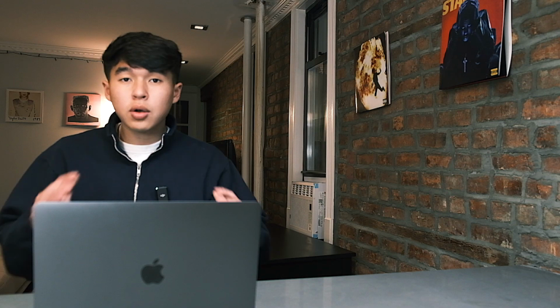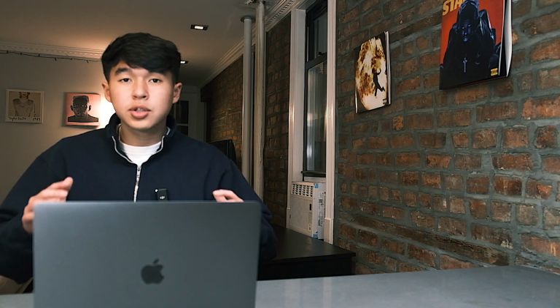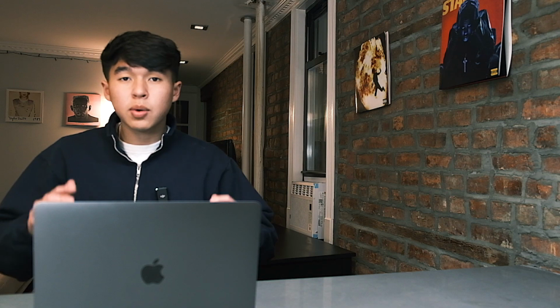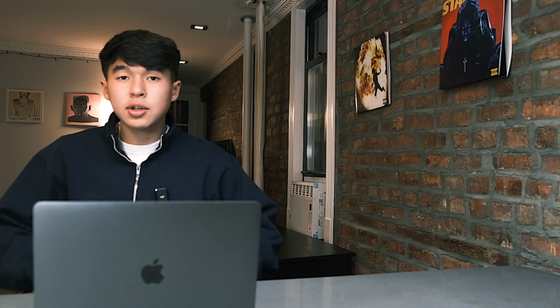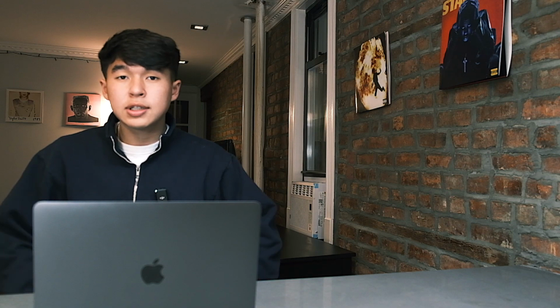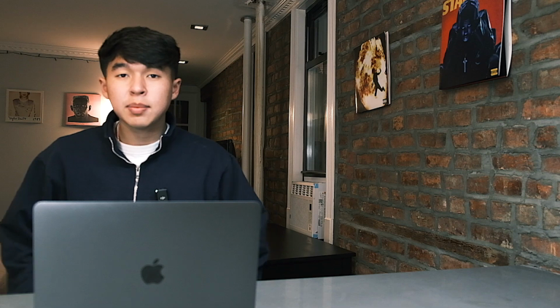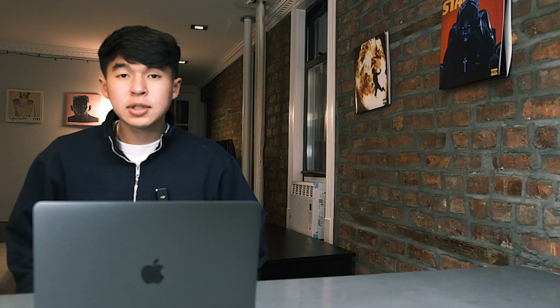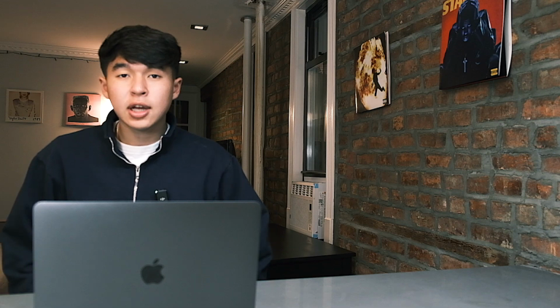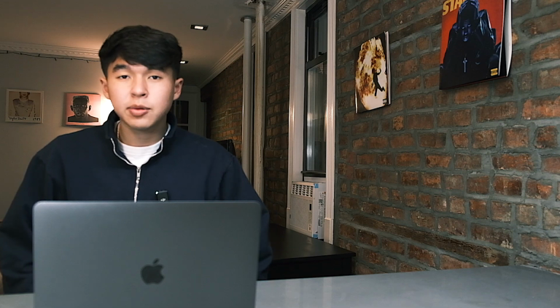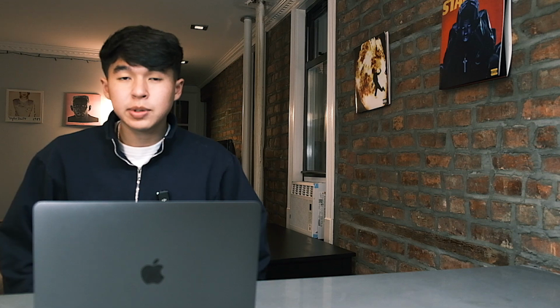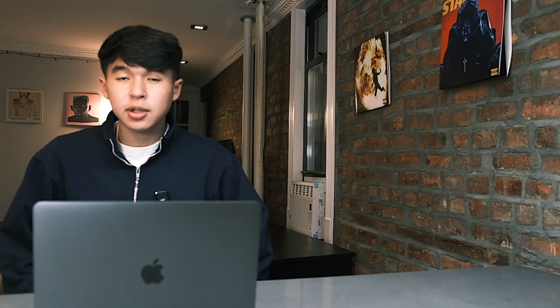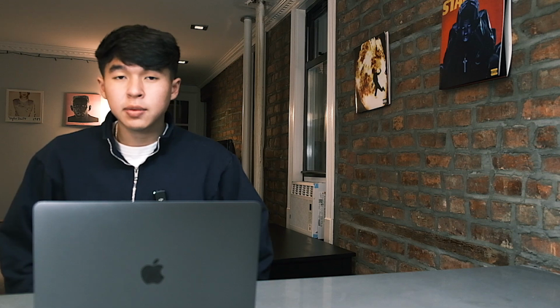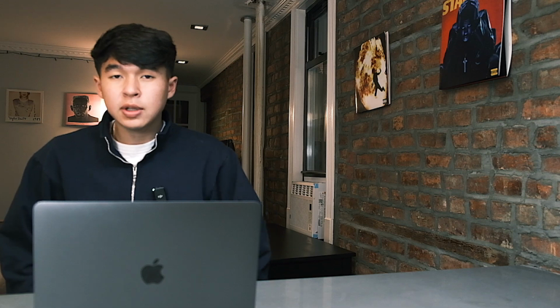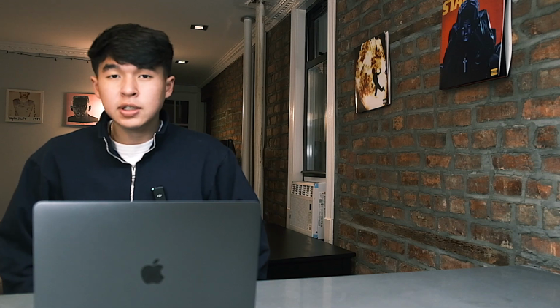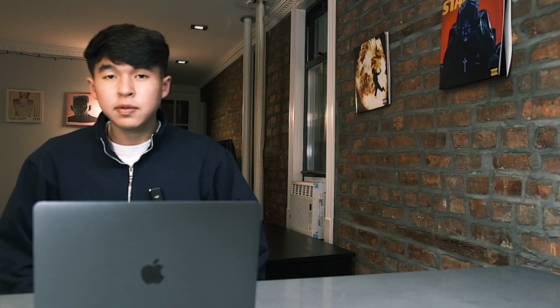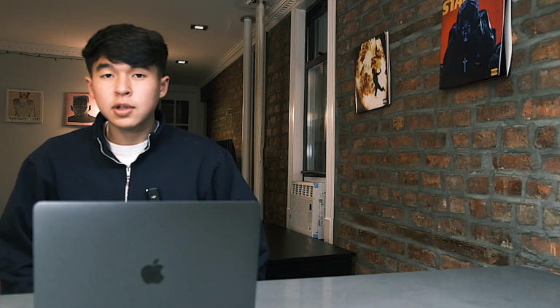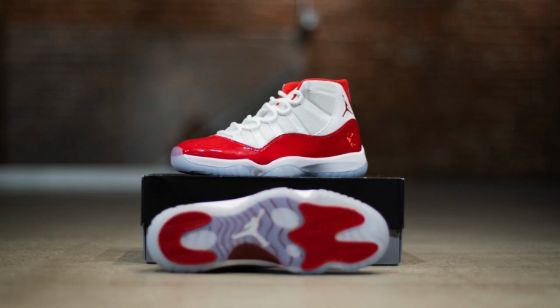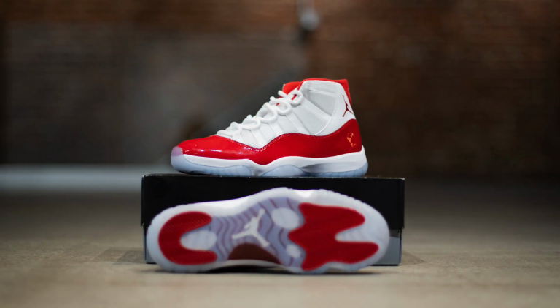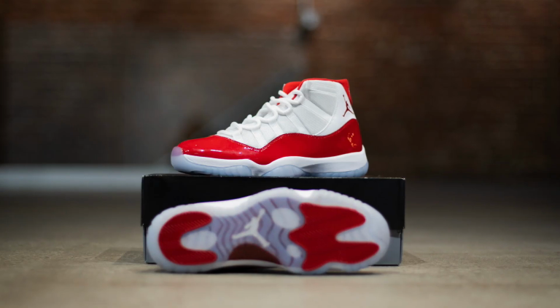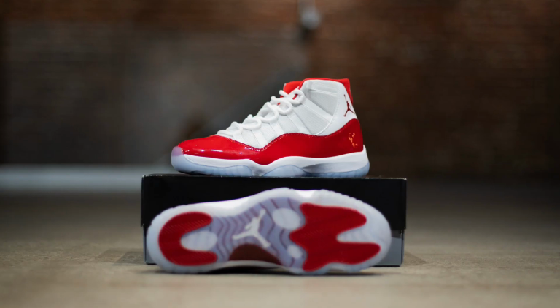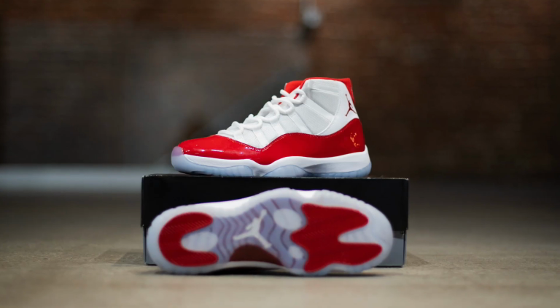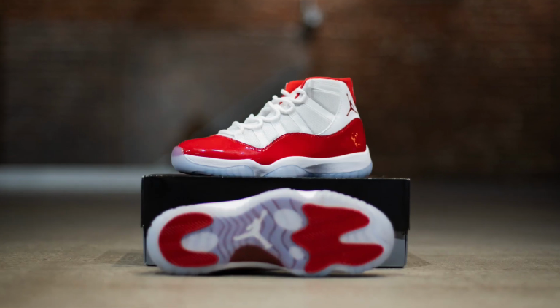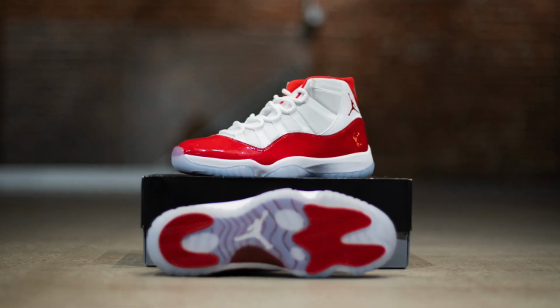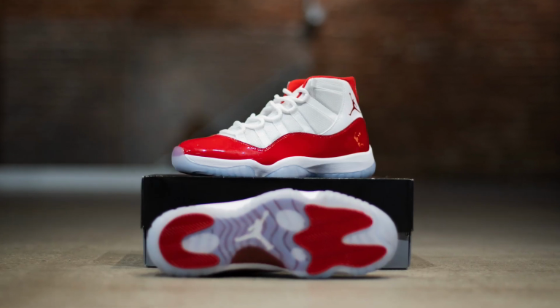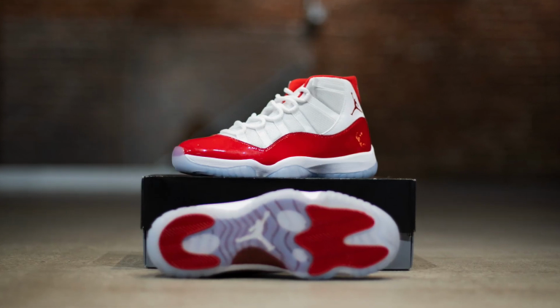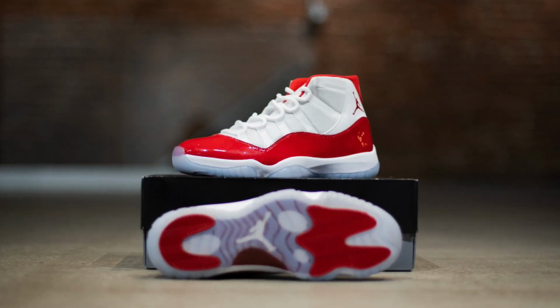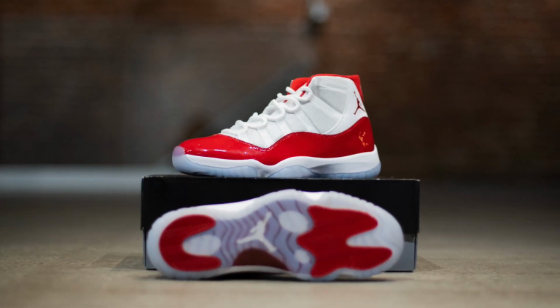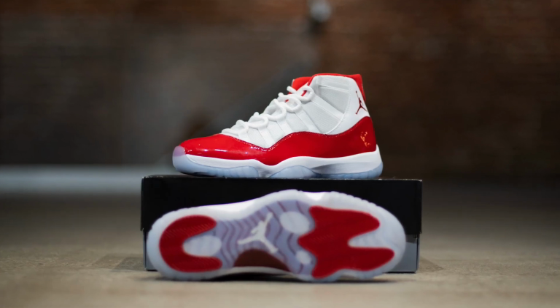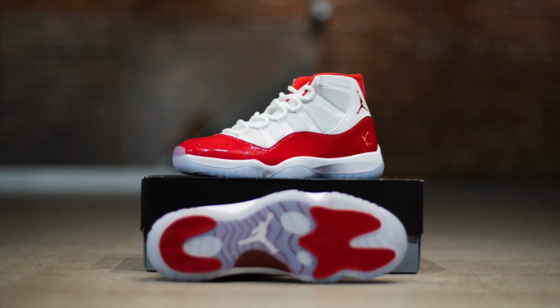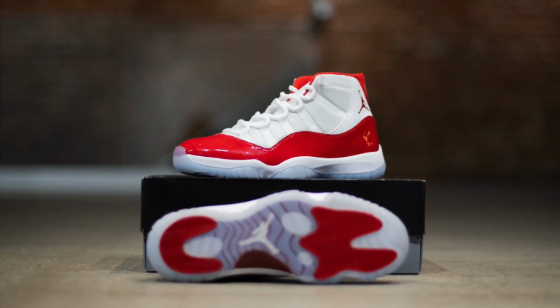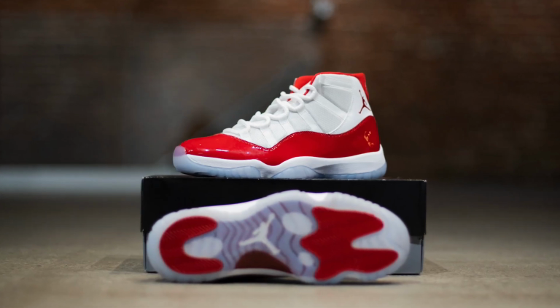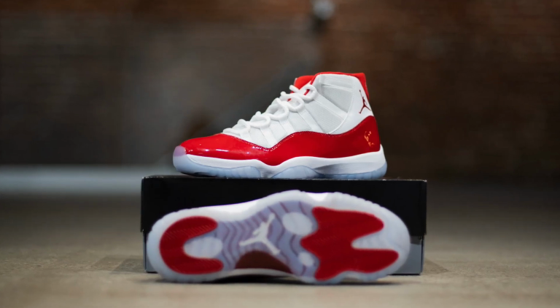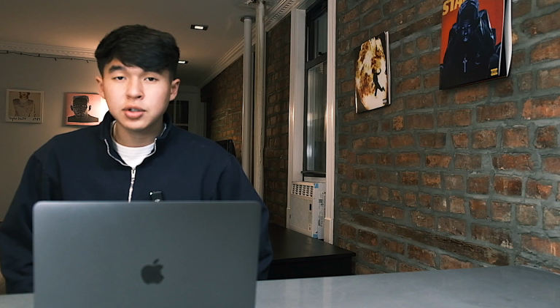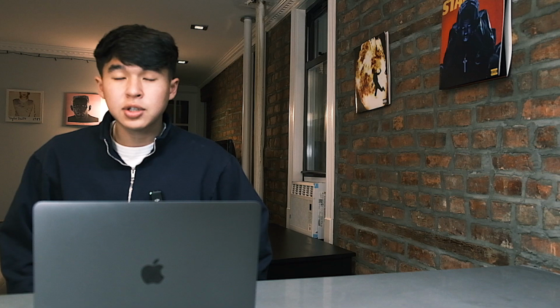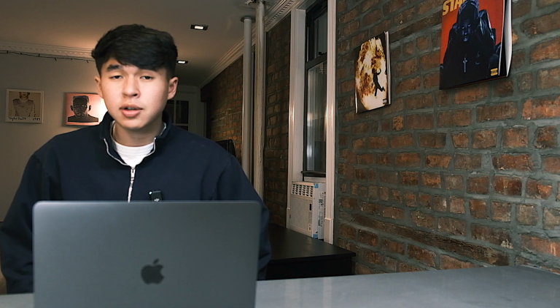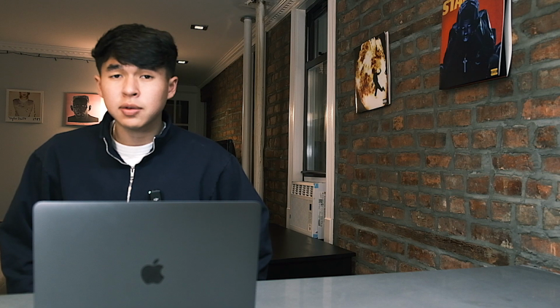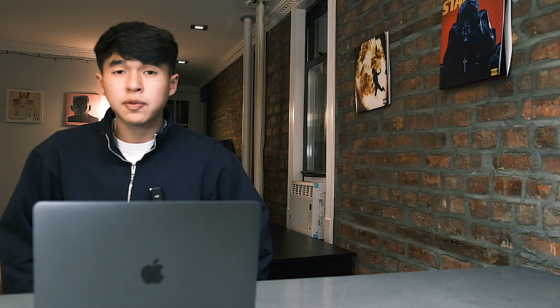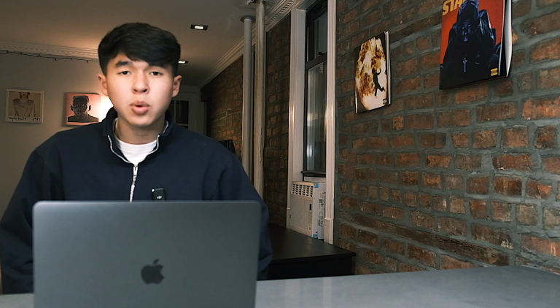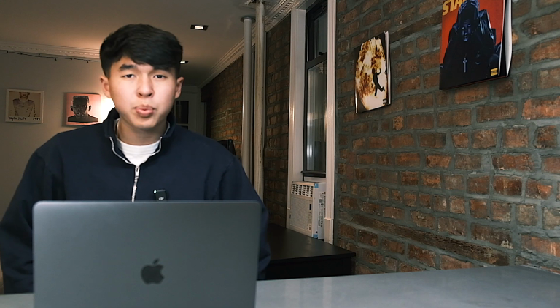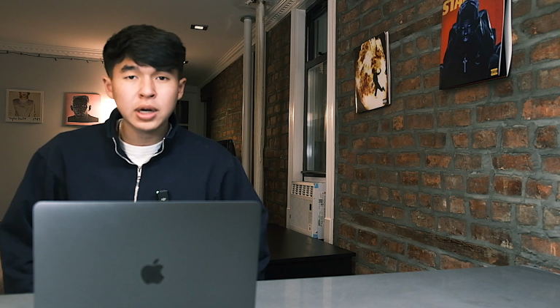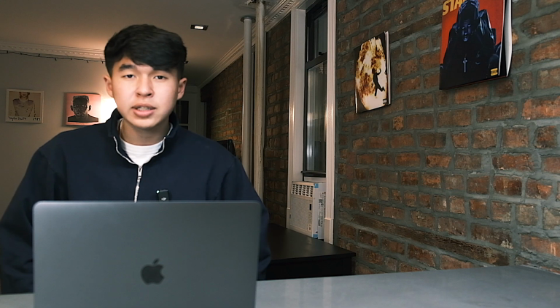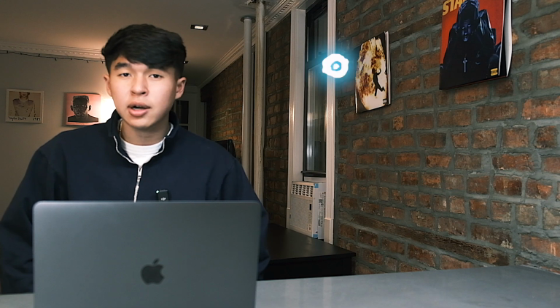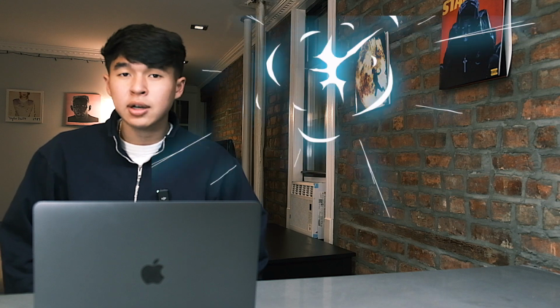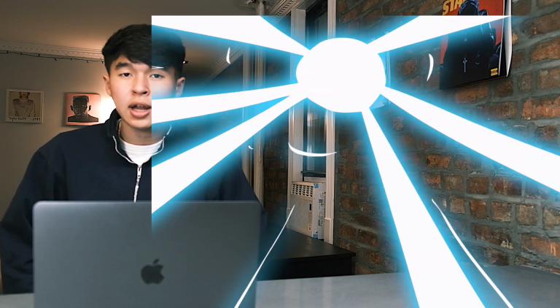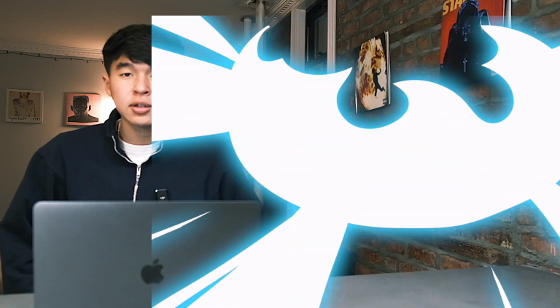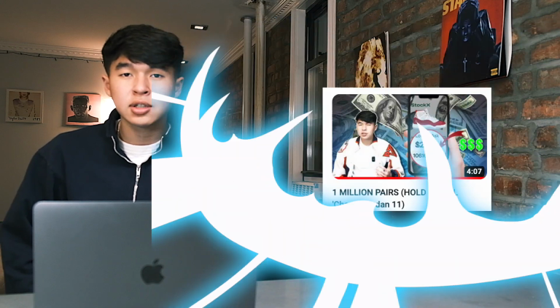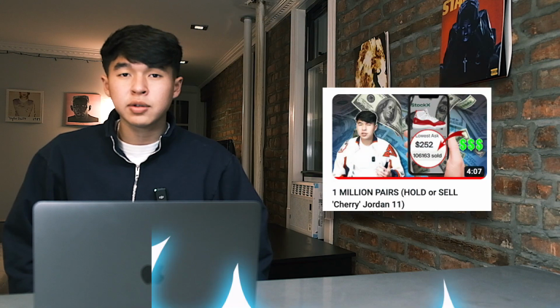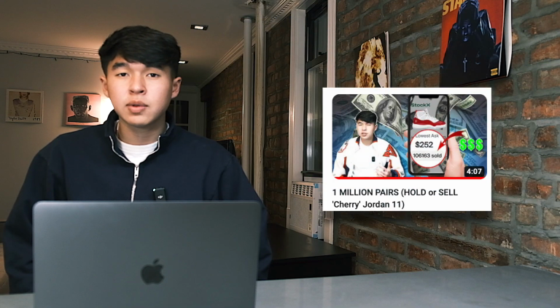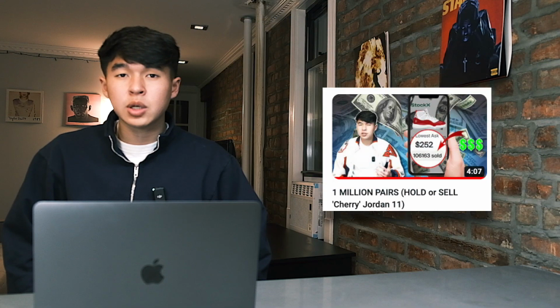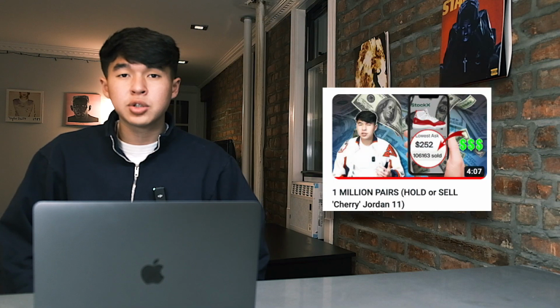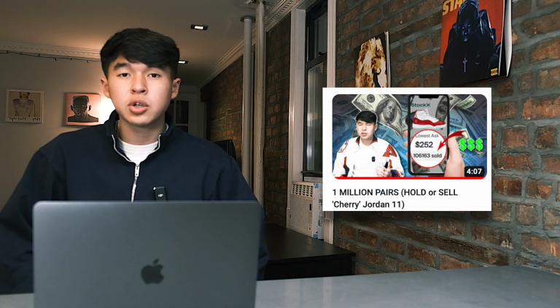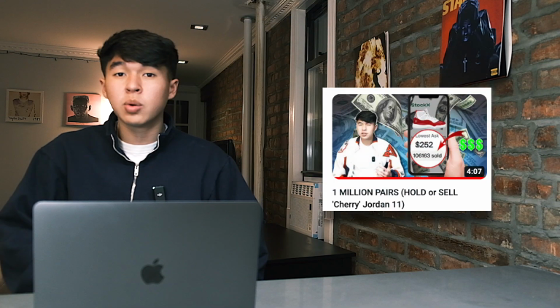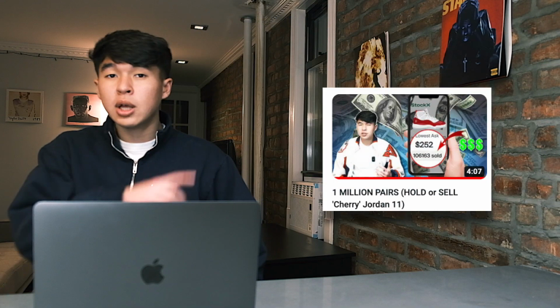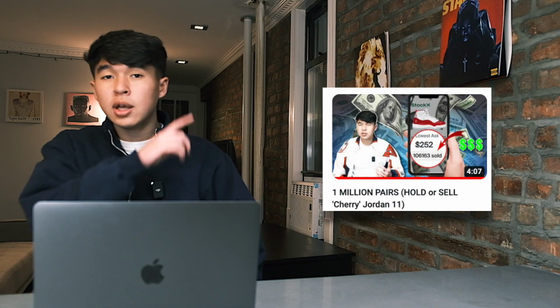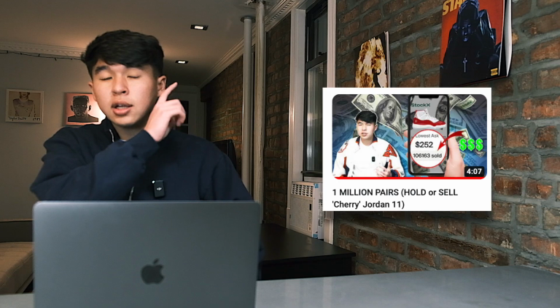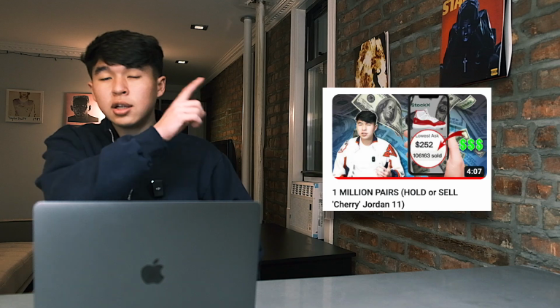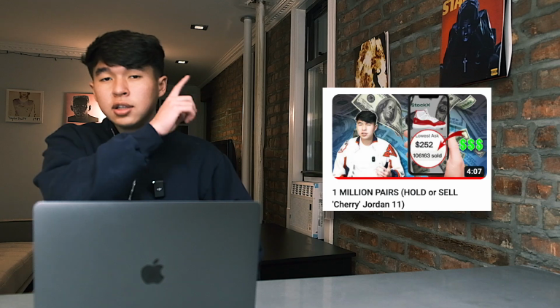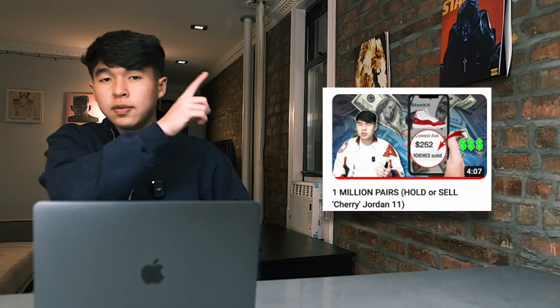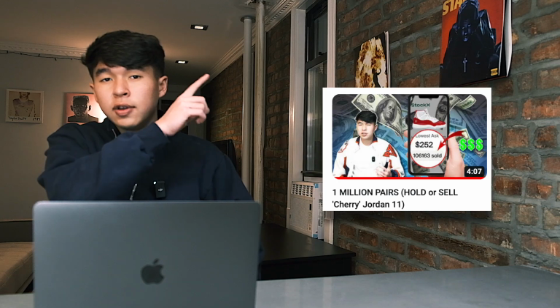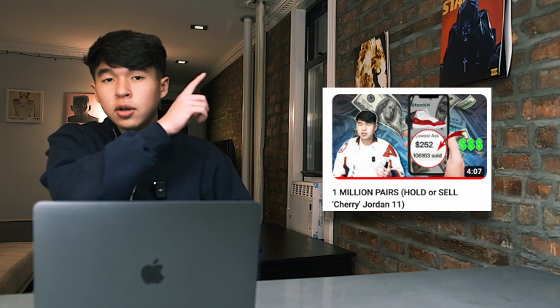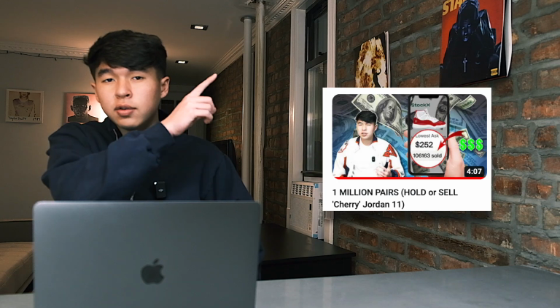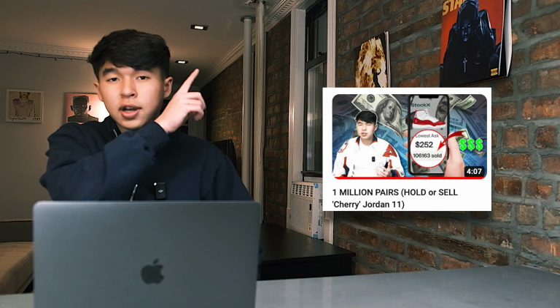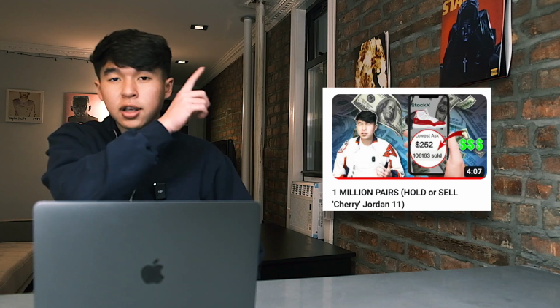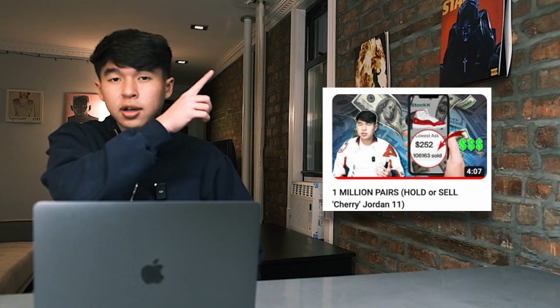Also on December 10th, we saw the release of the Jordan 11 Cherry. If you're interested in a full breakdown analysis of this shoe, click this video right here.